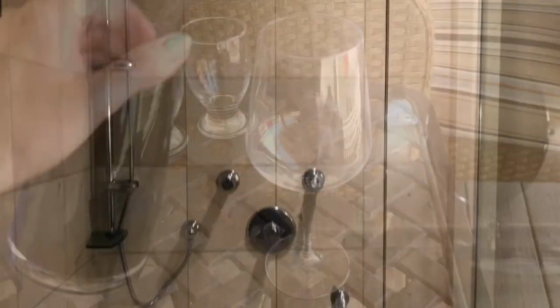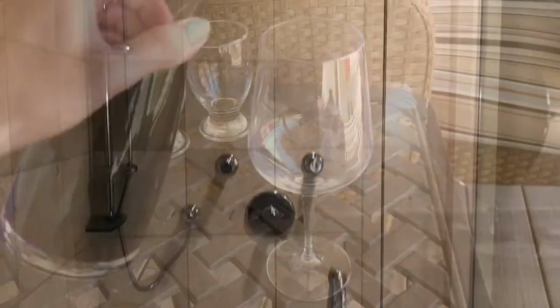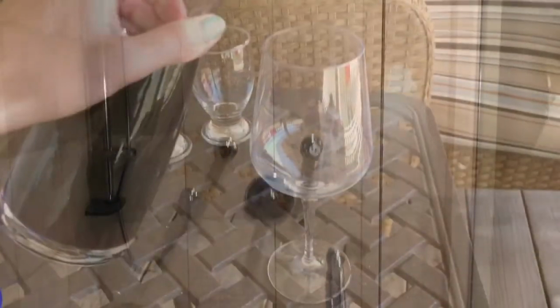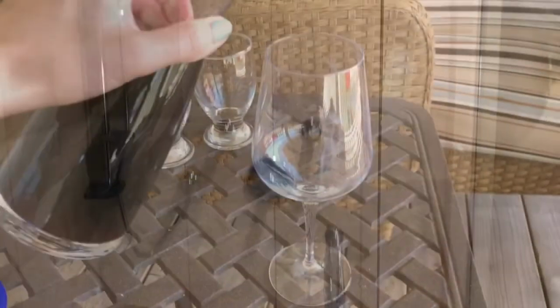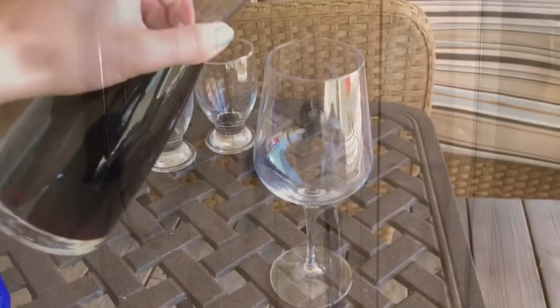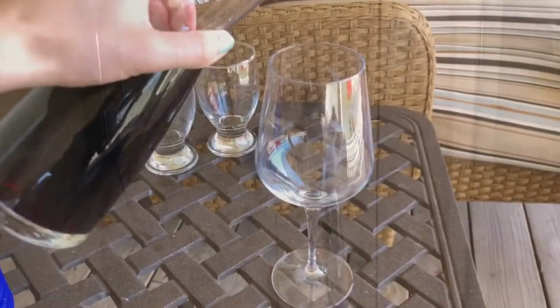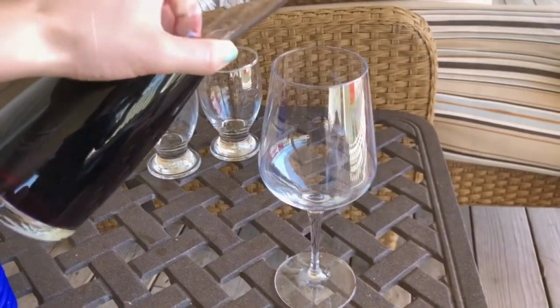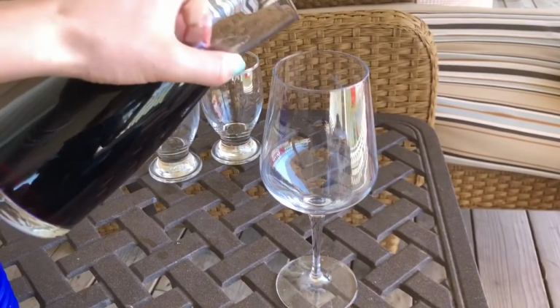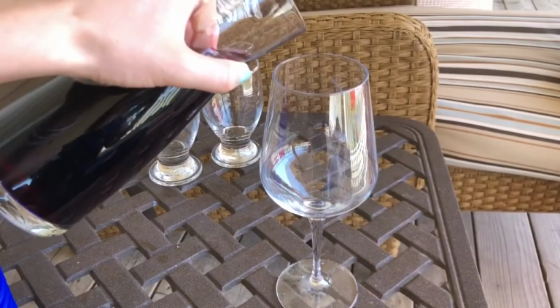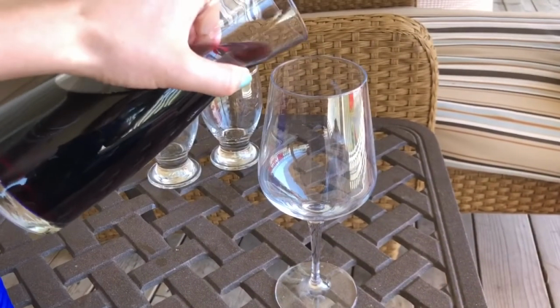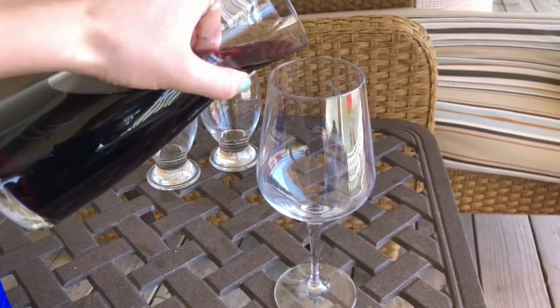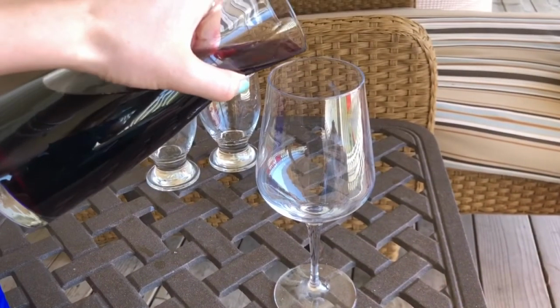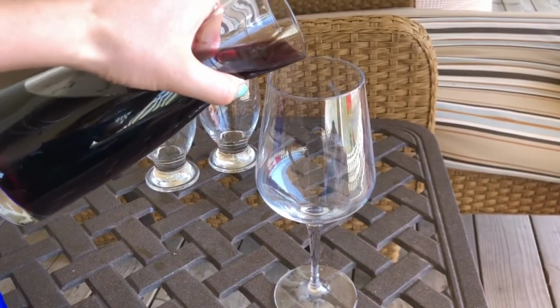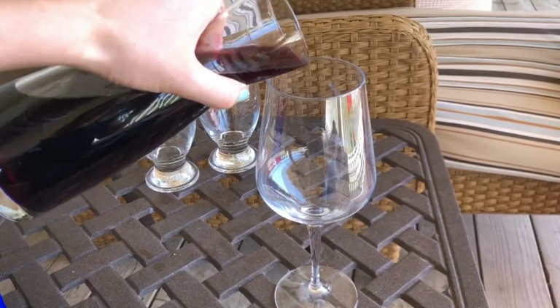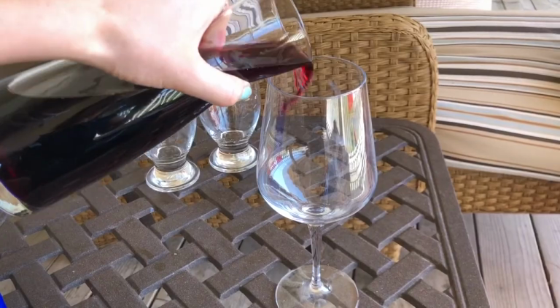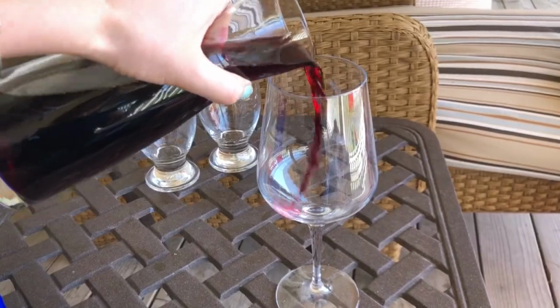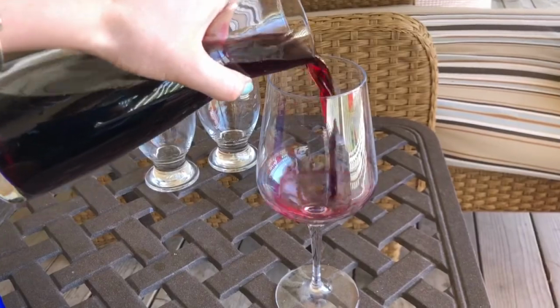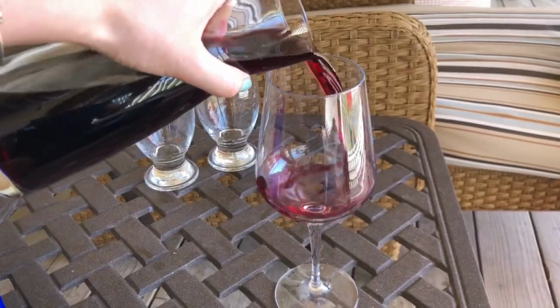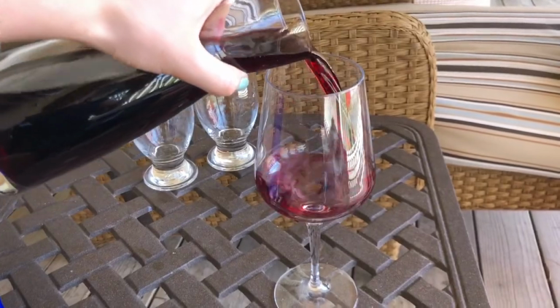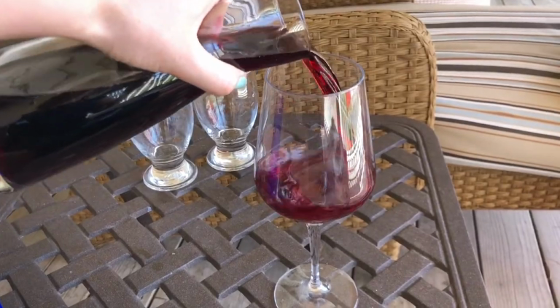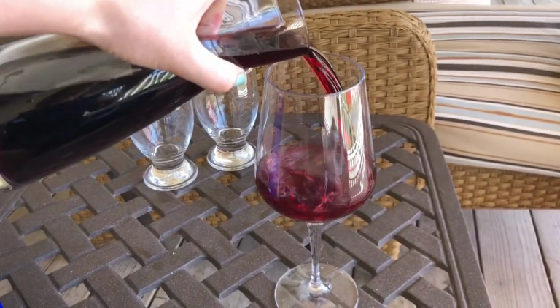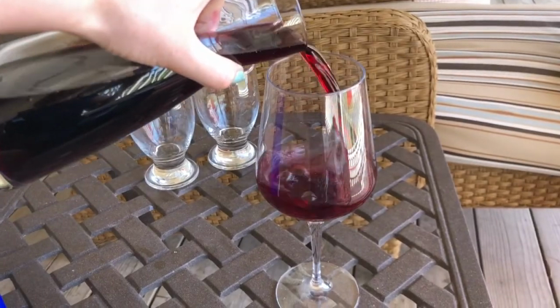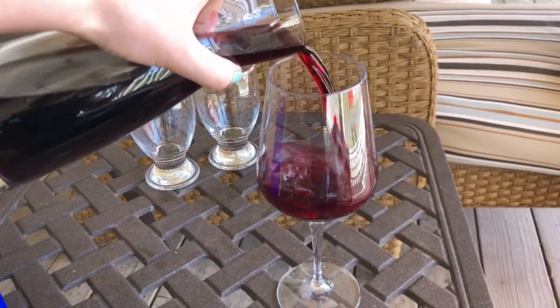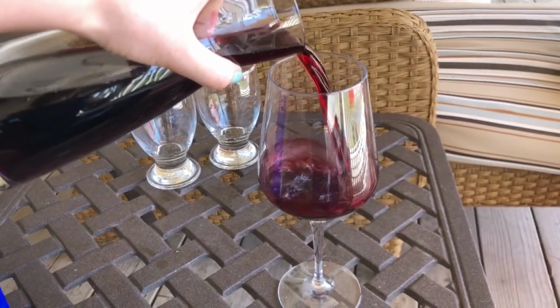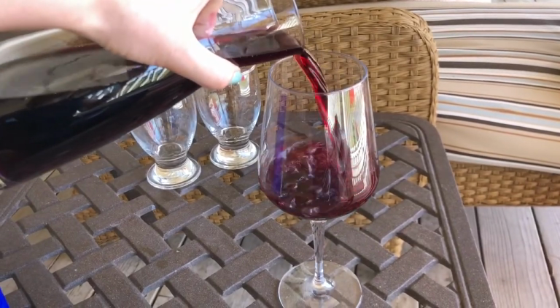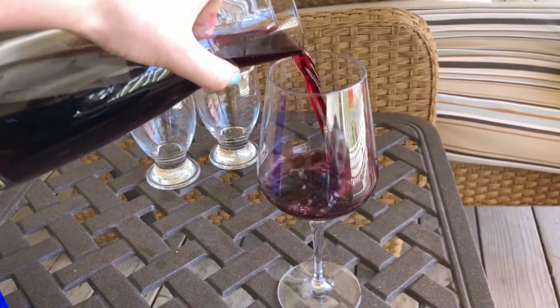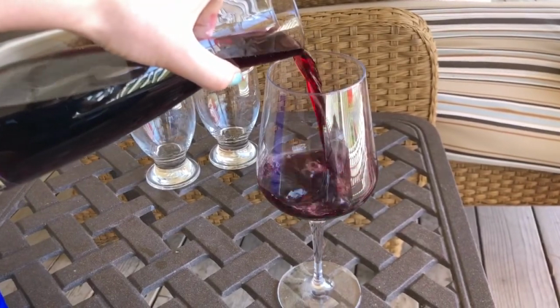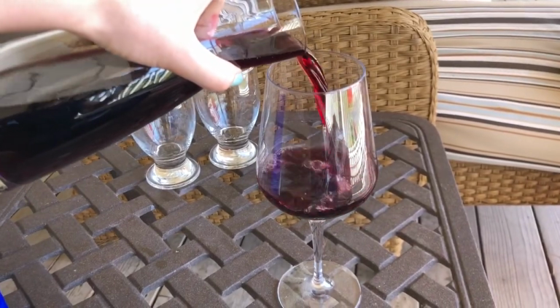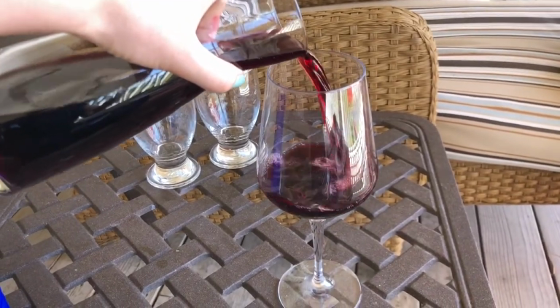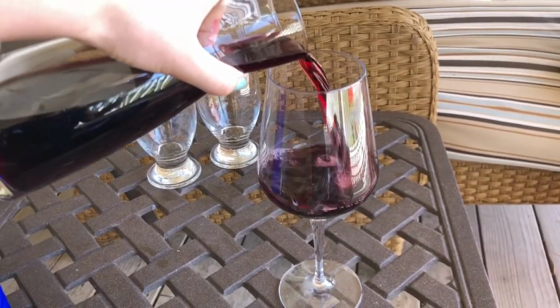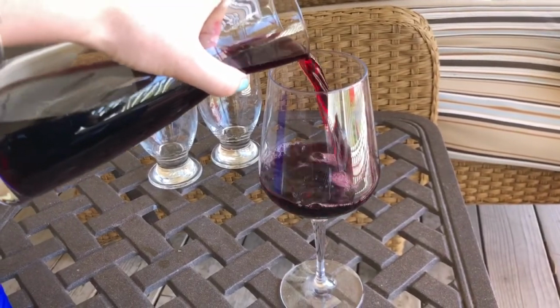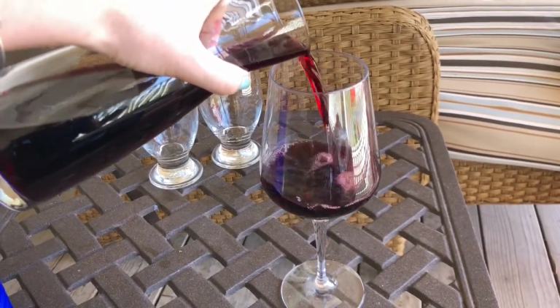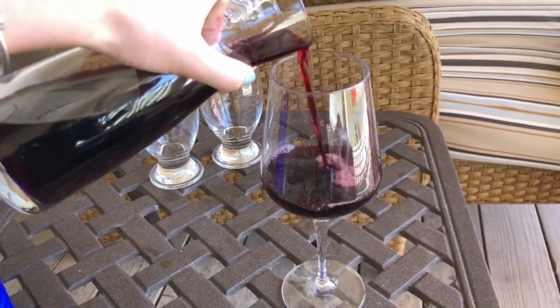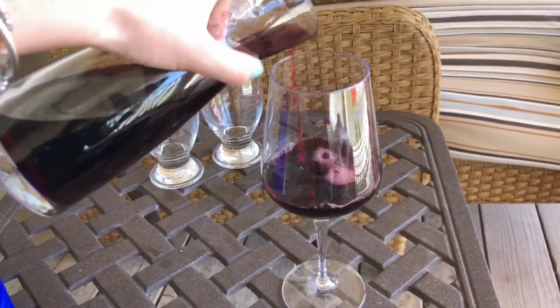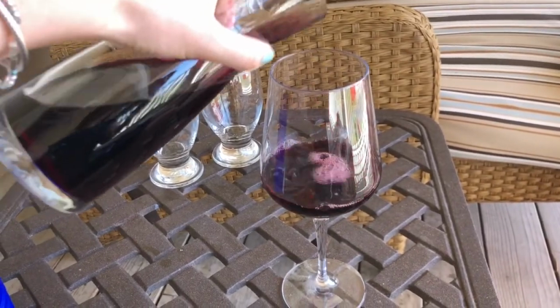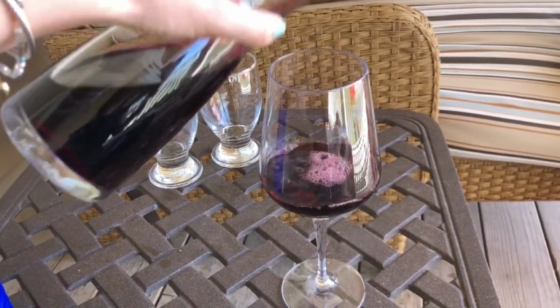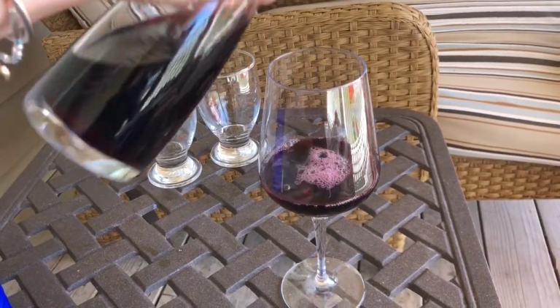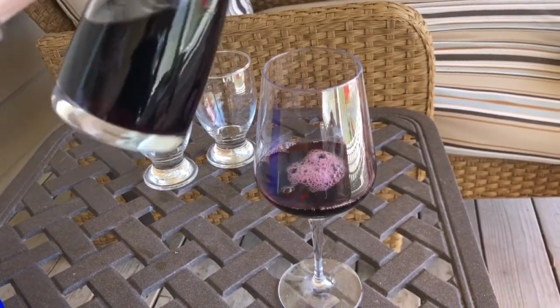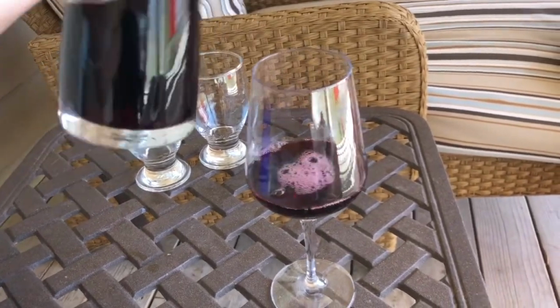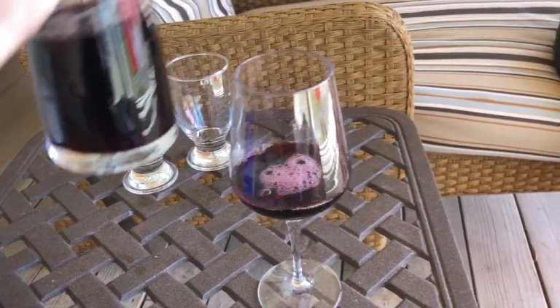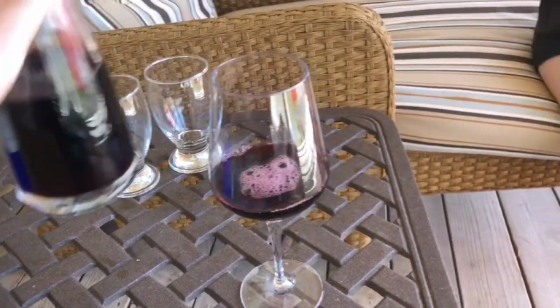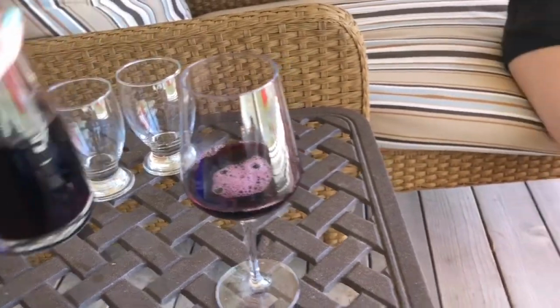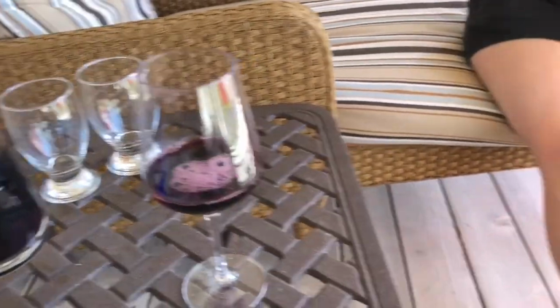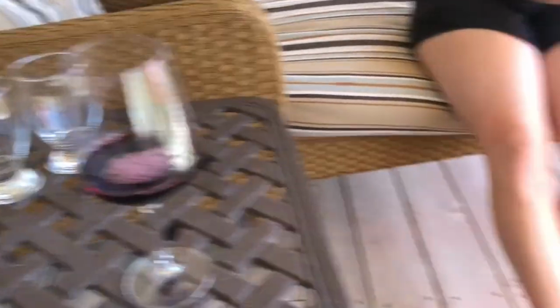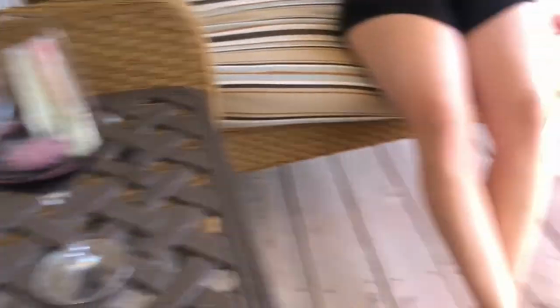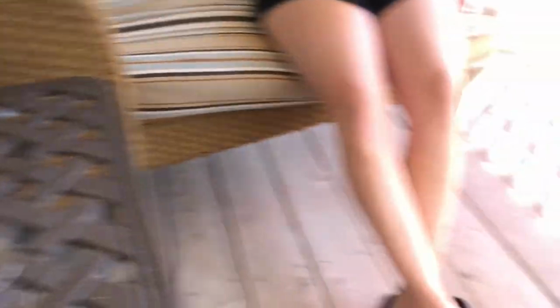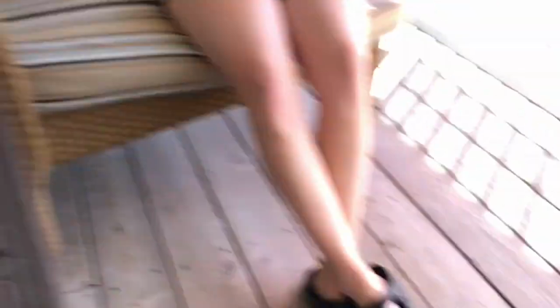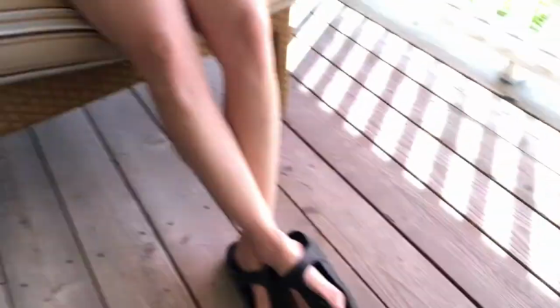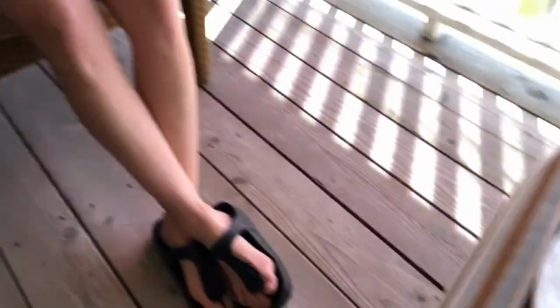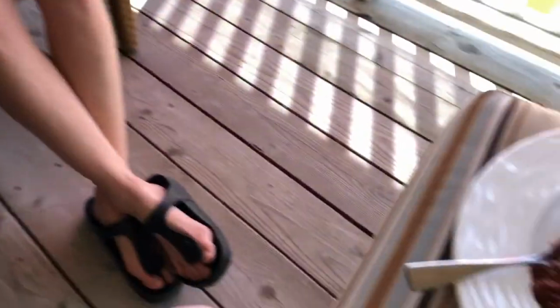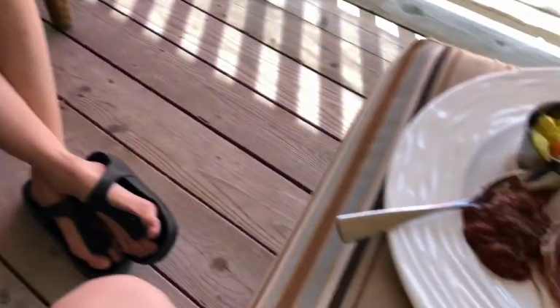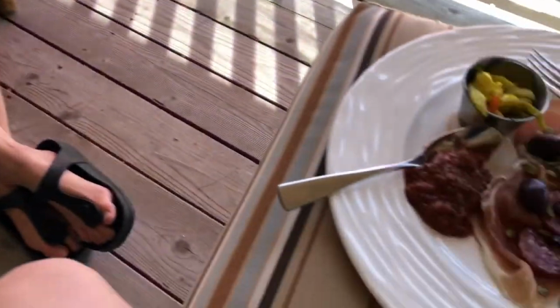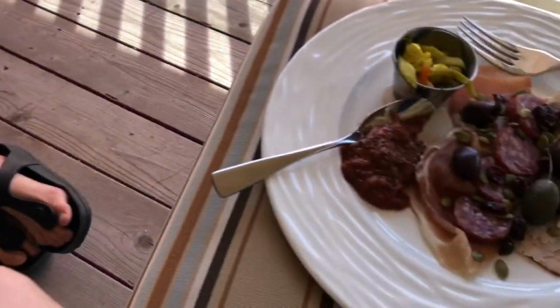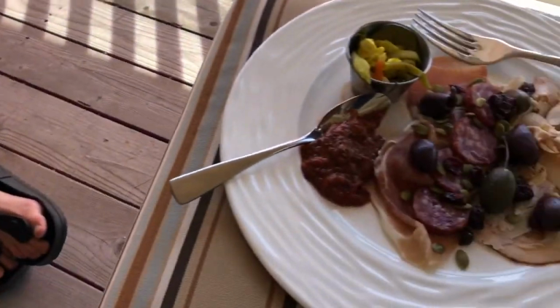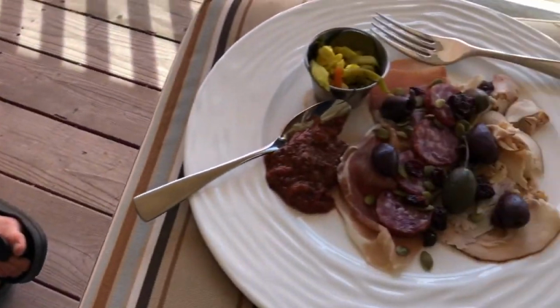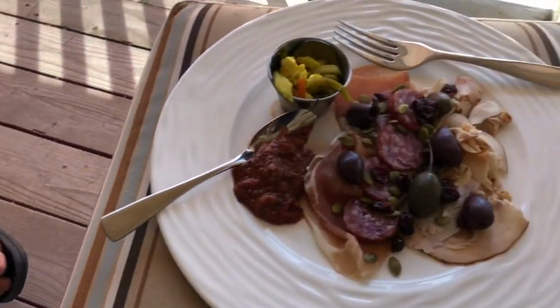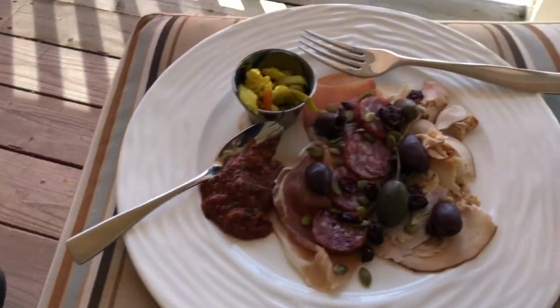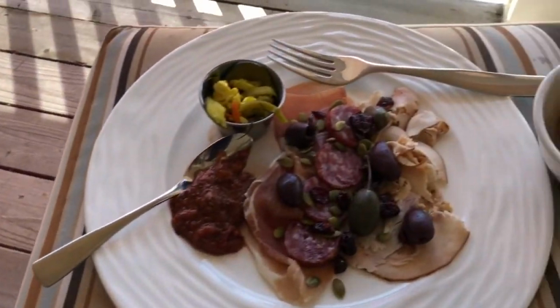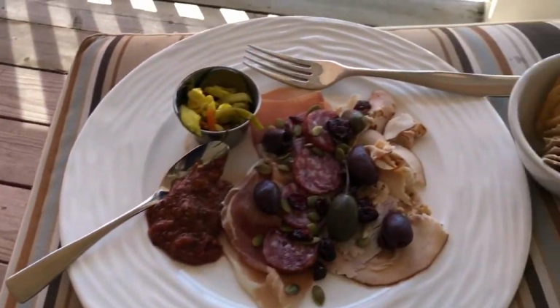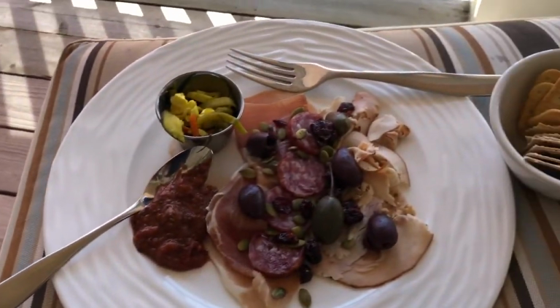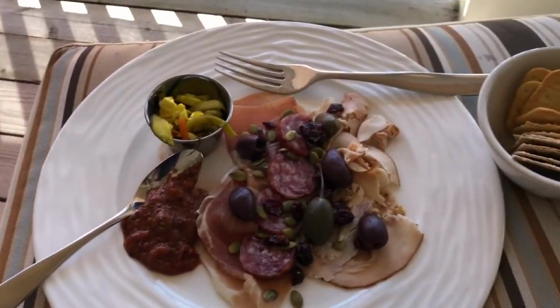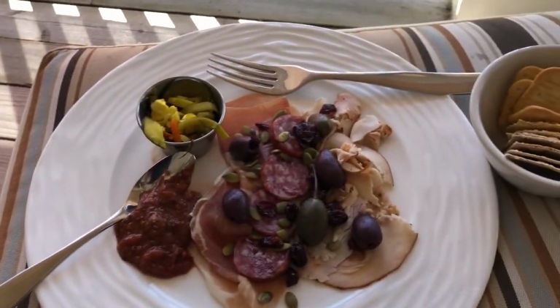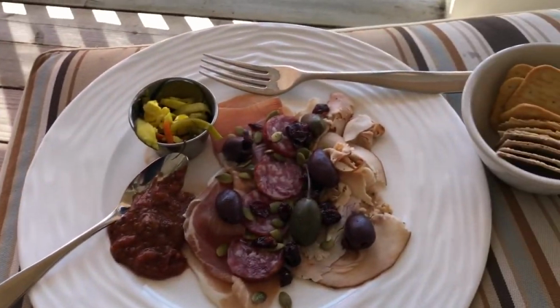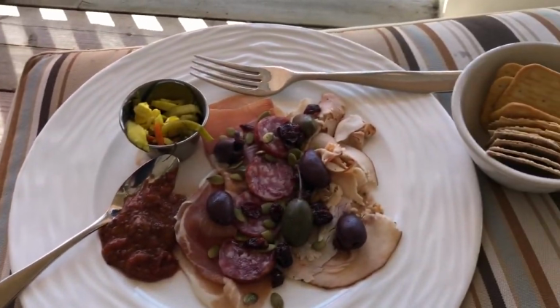Time for some afternoon snack of red wine and charcuterie.